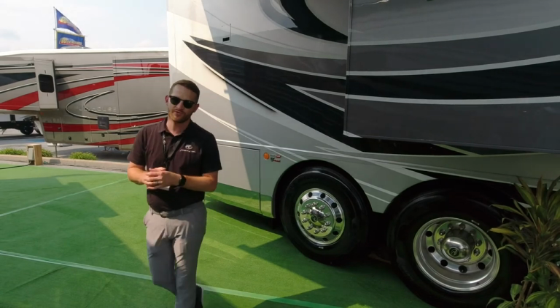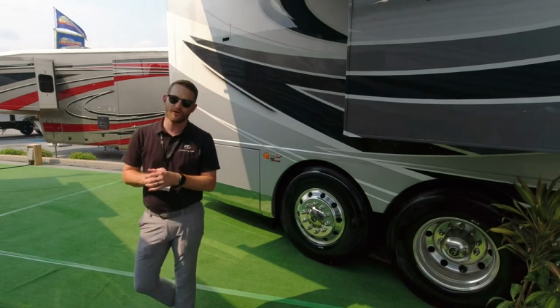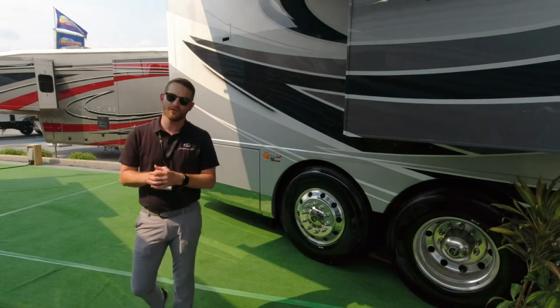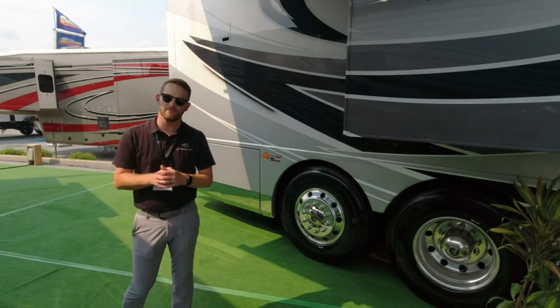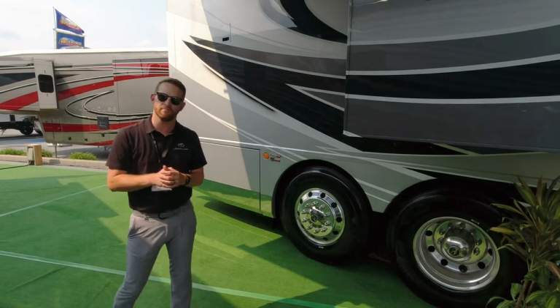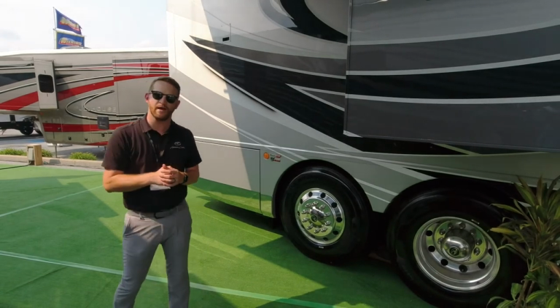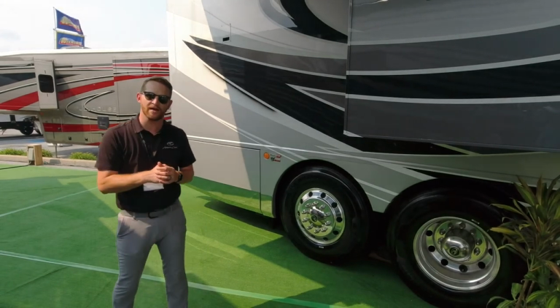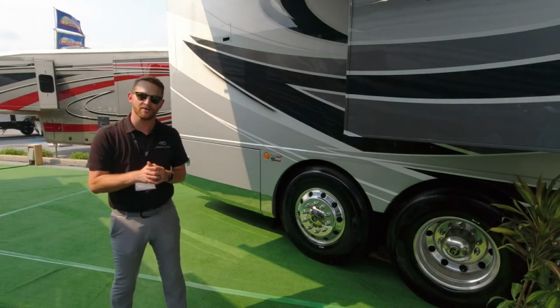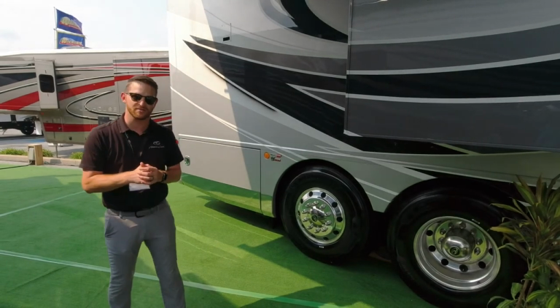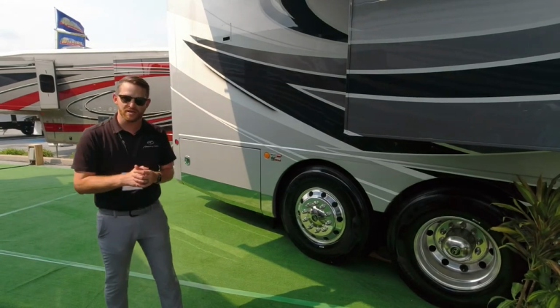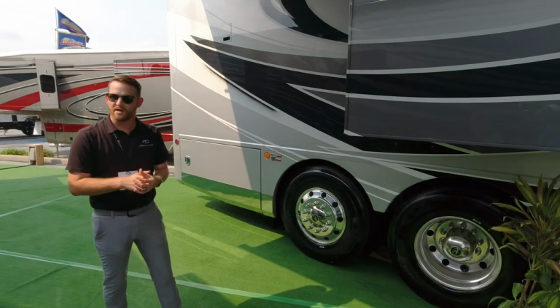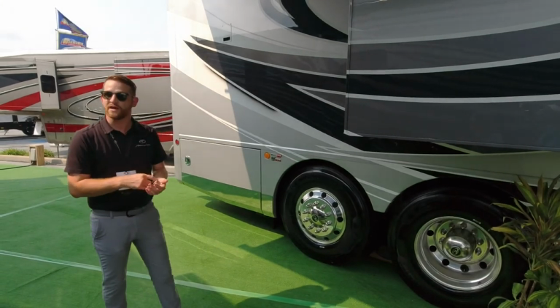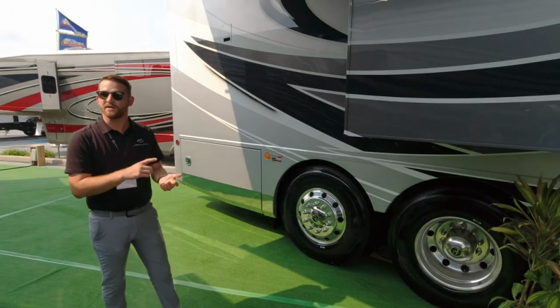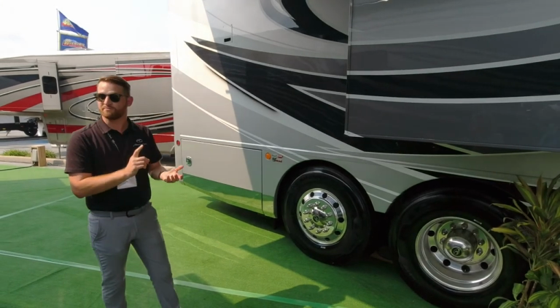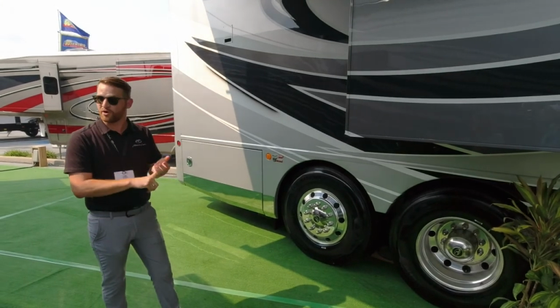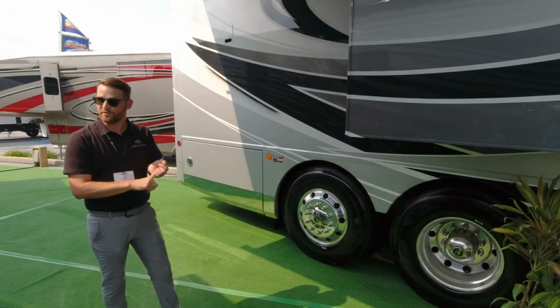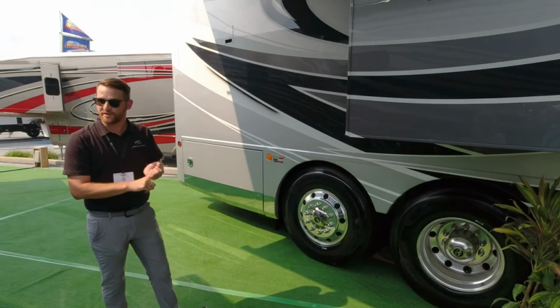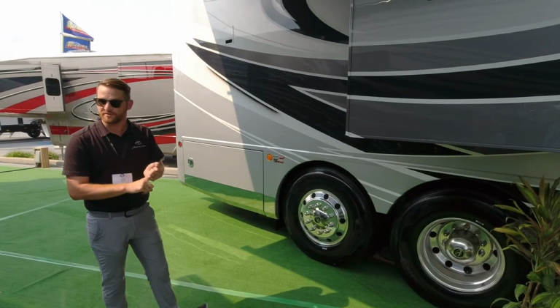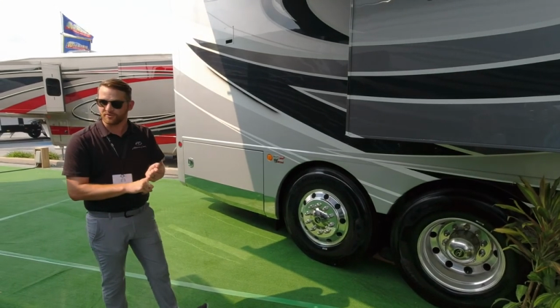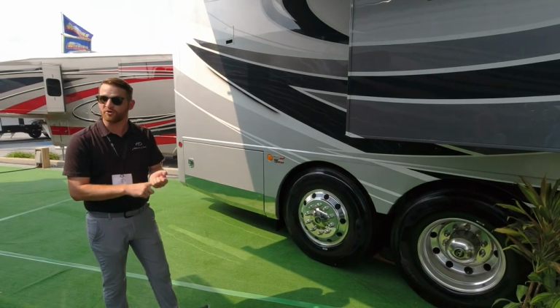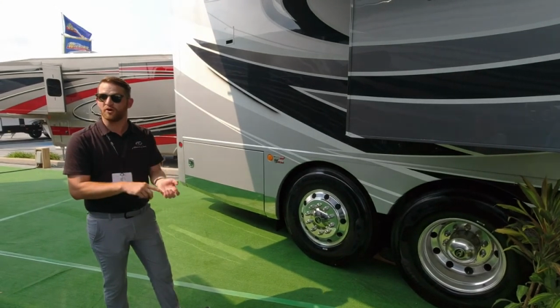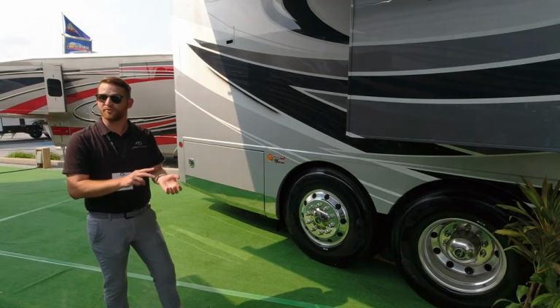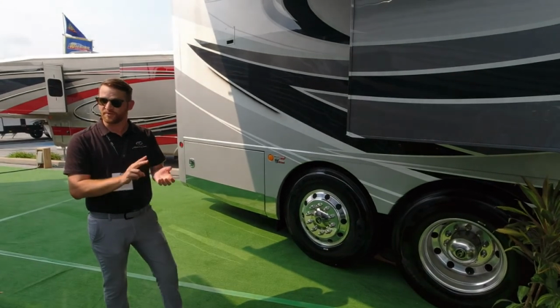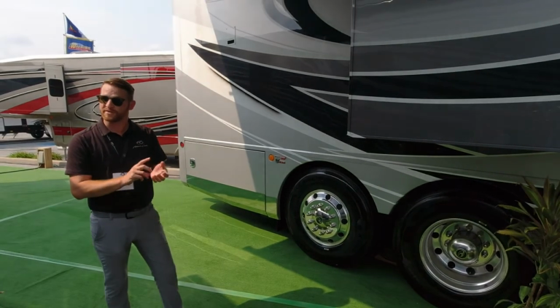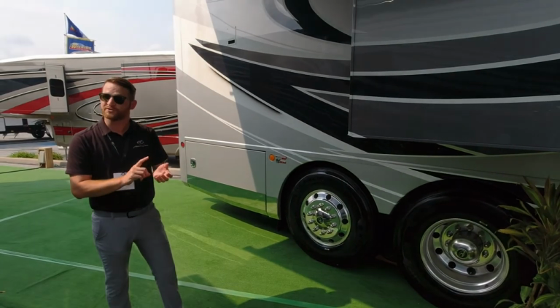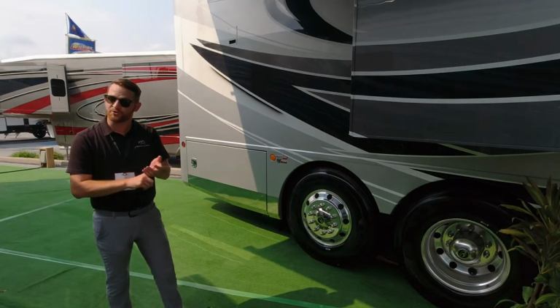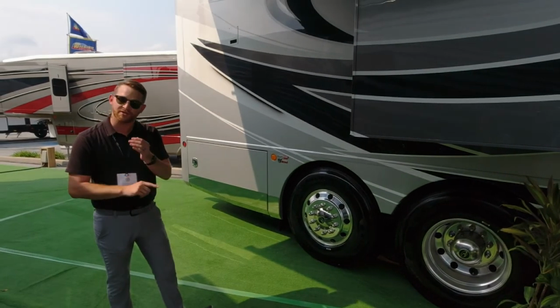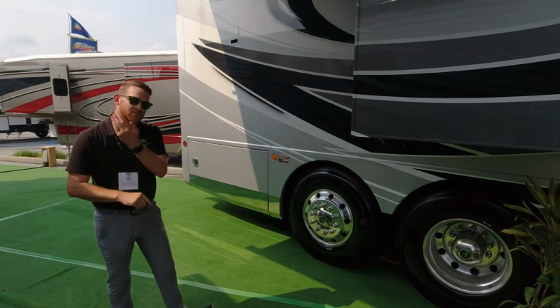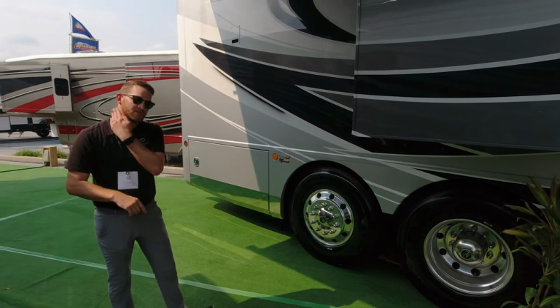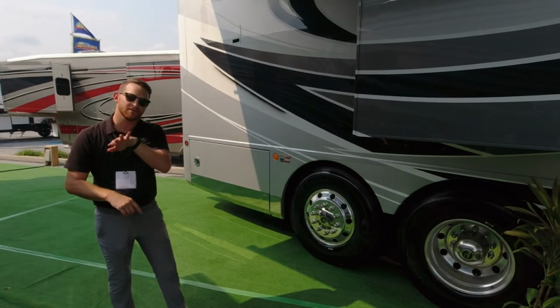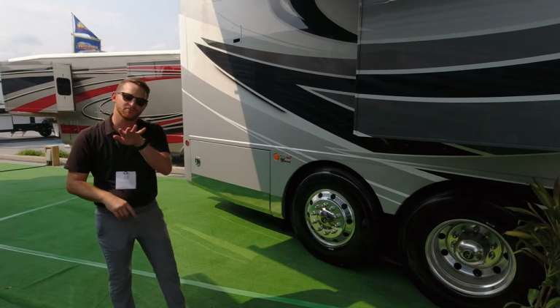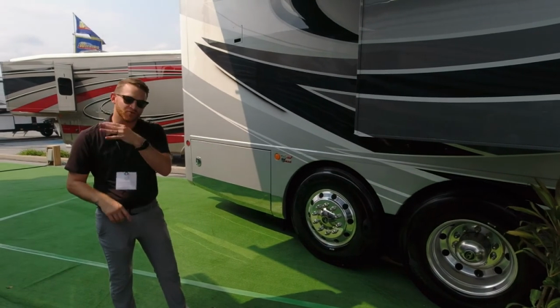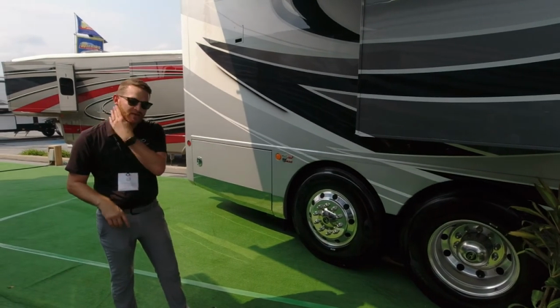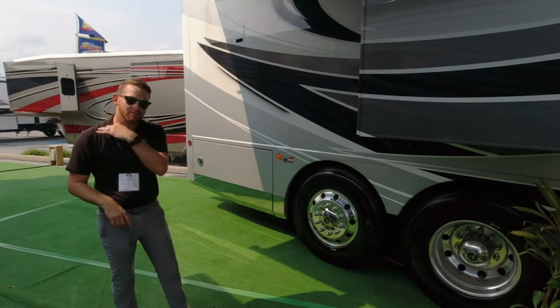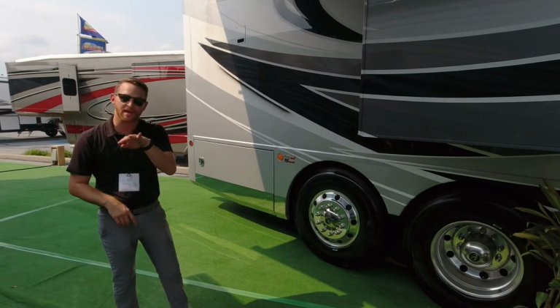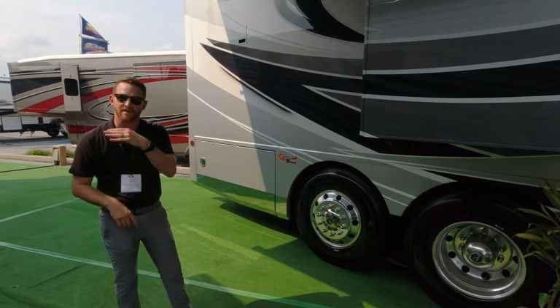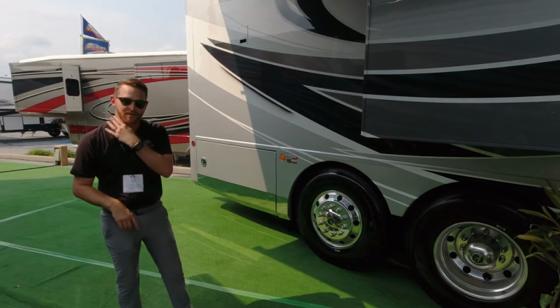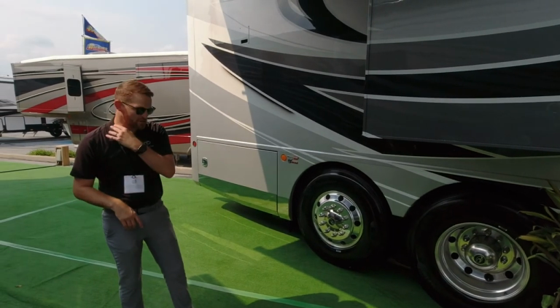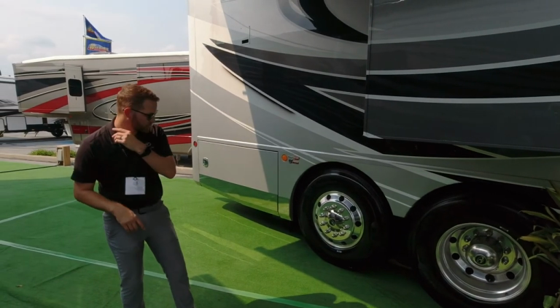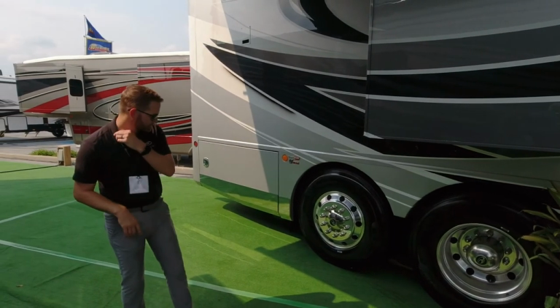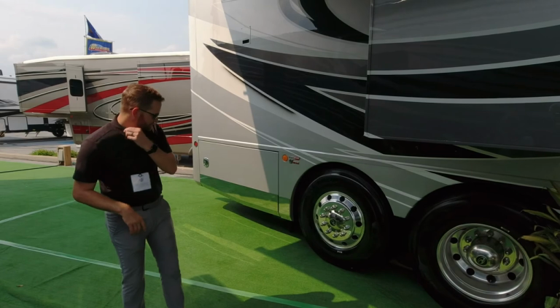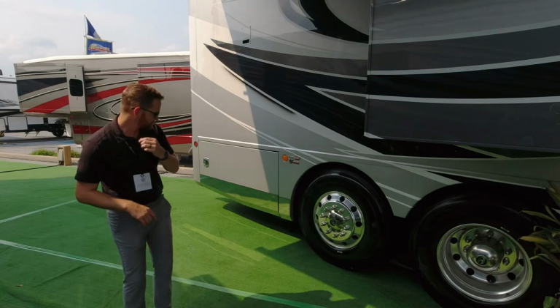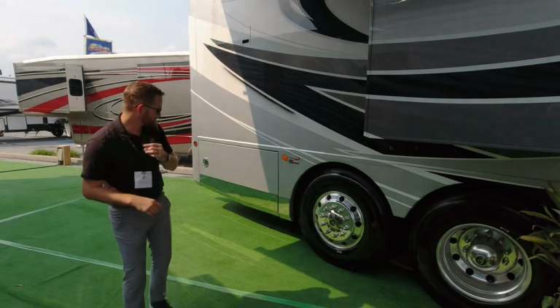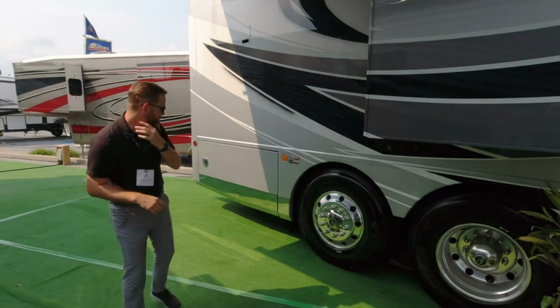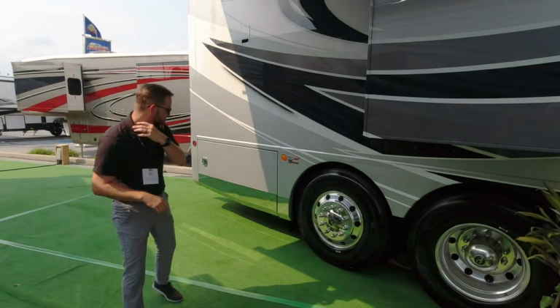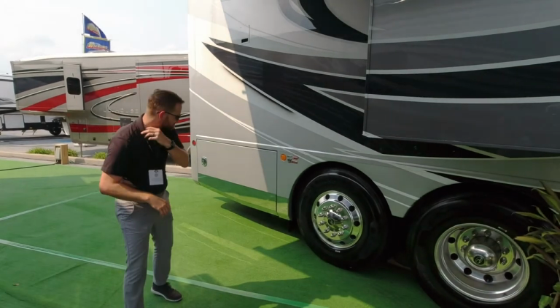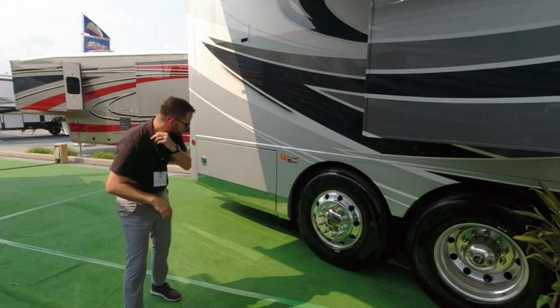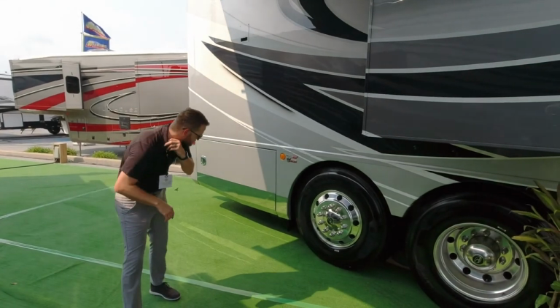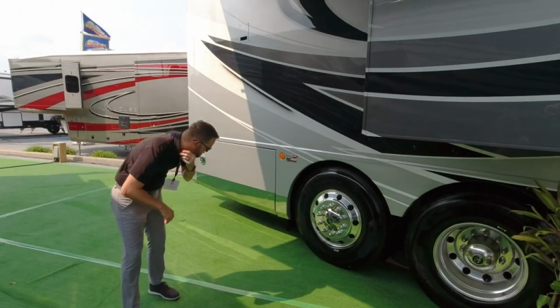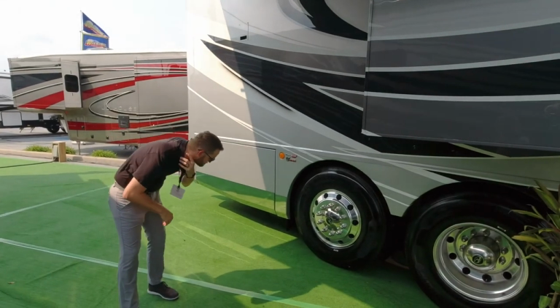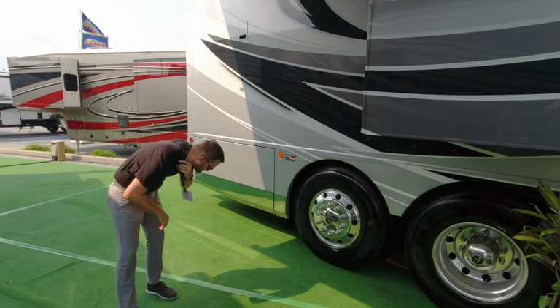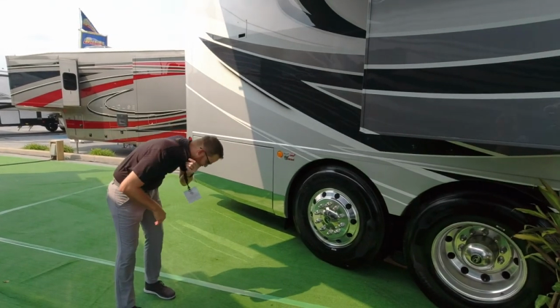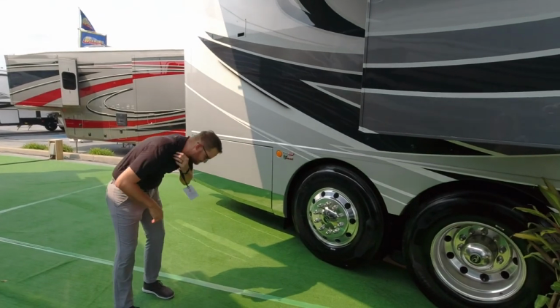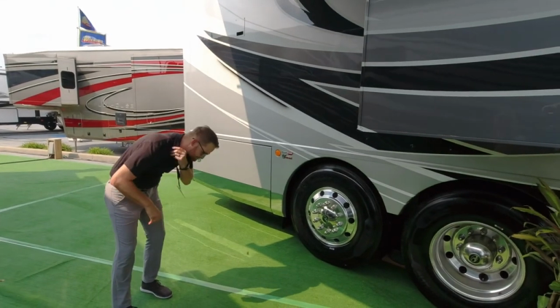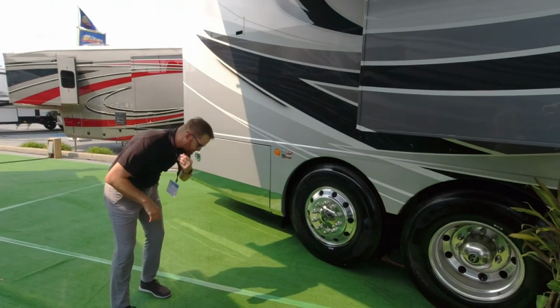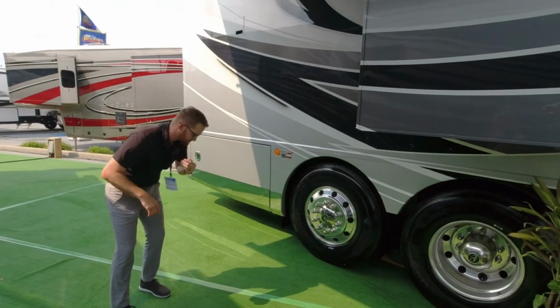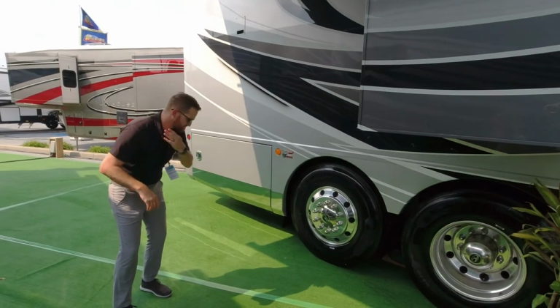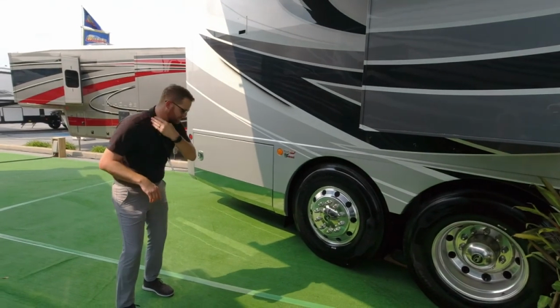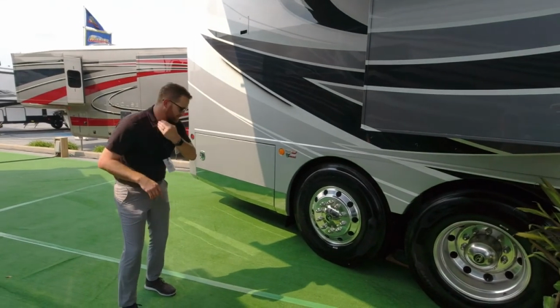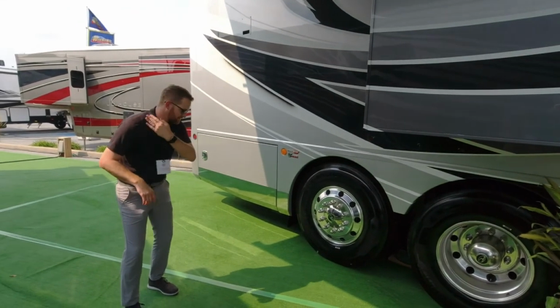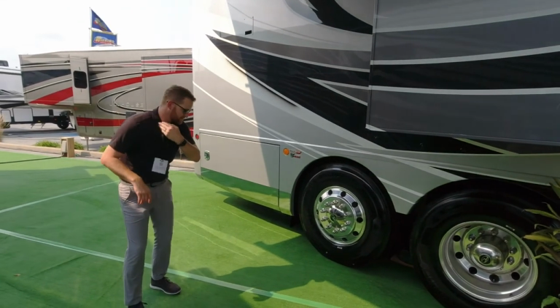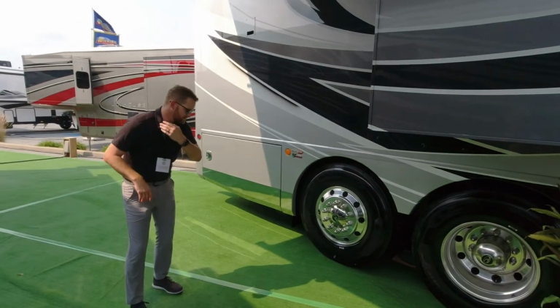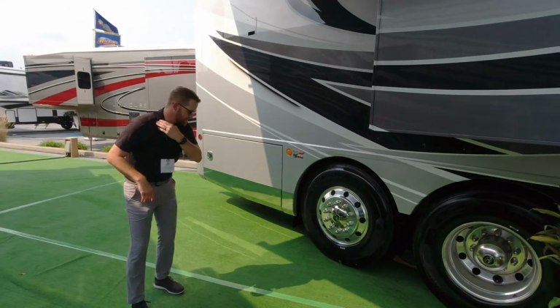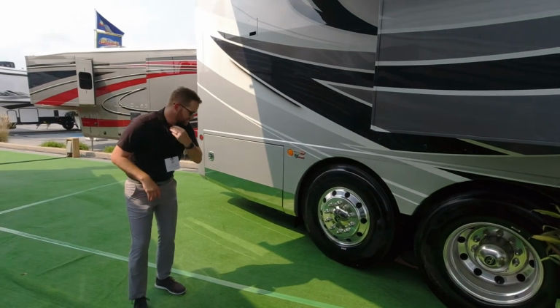The American Eagle also gets one other step up — a powered liftgate on the back.